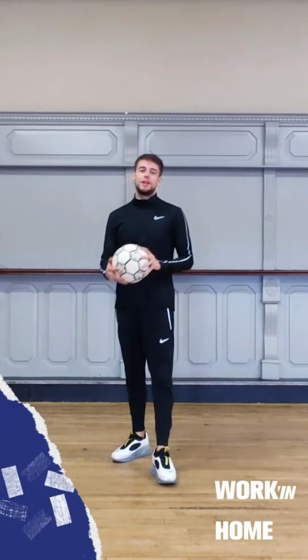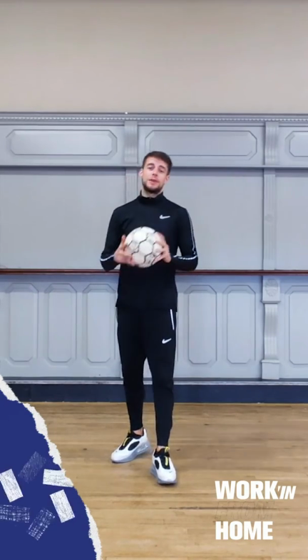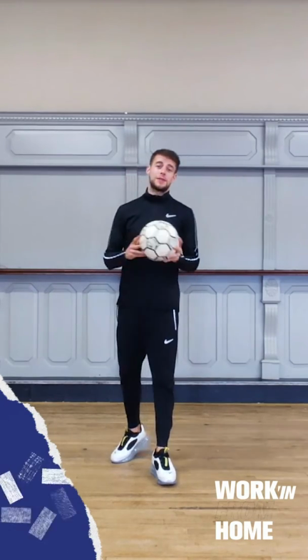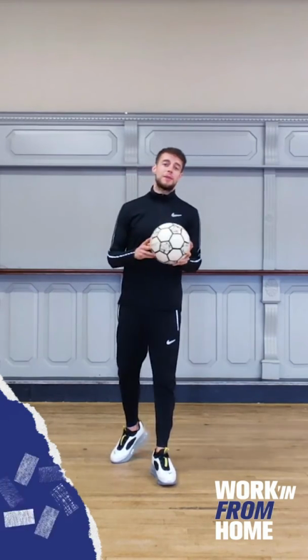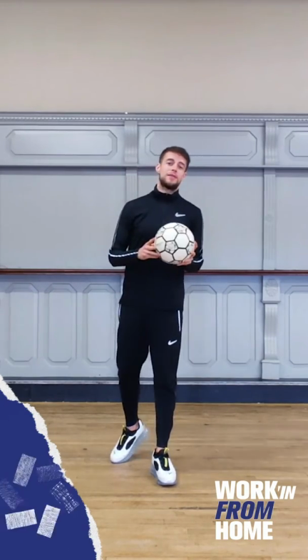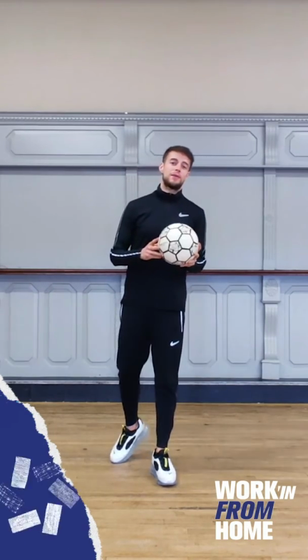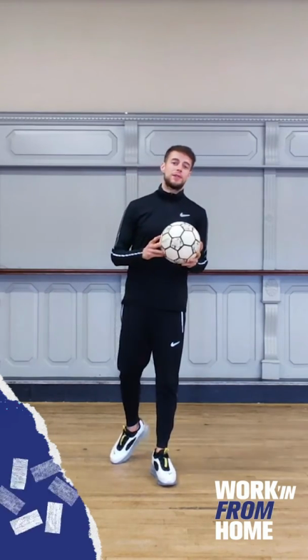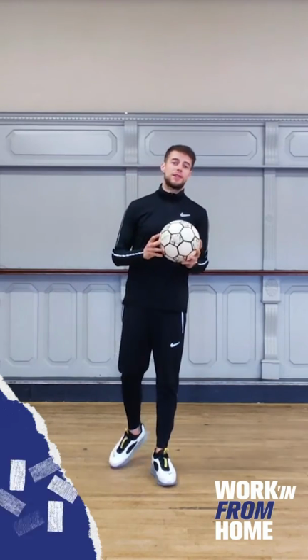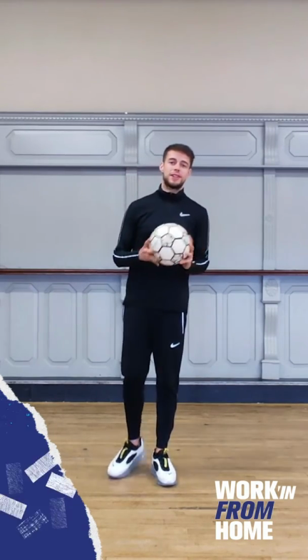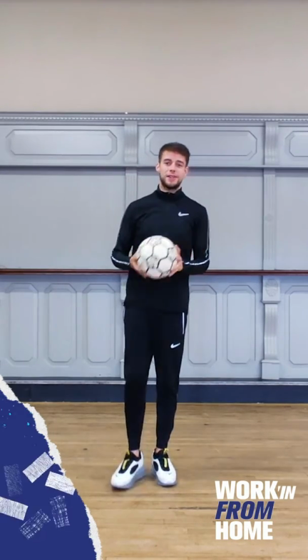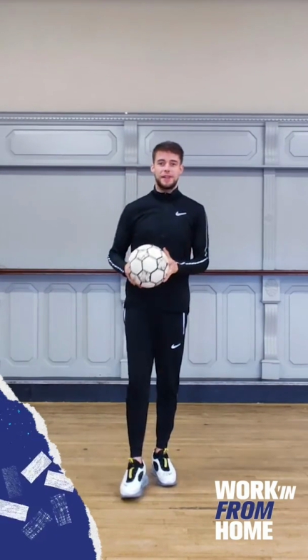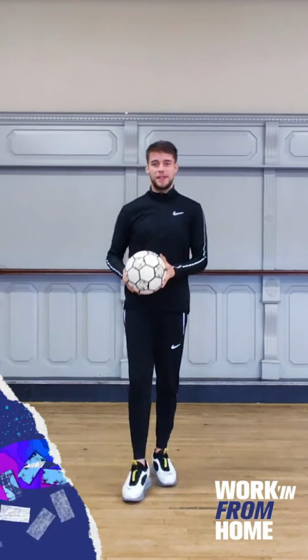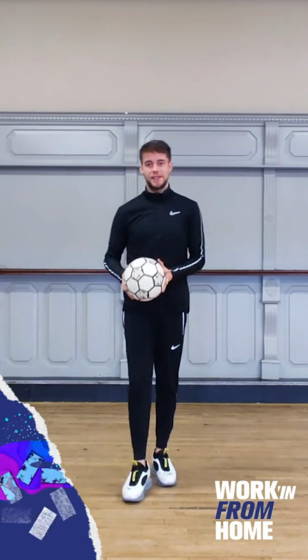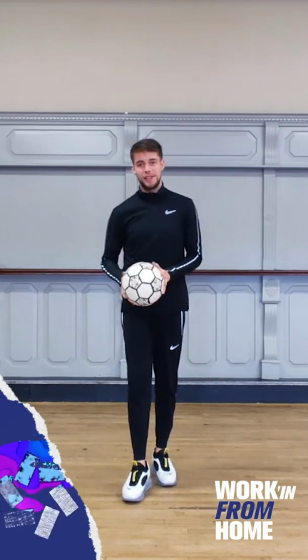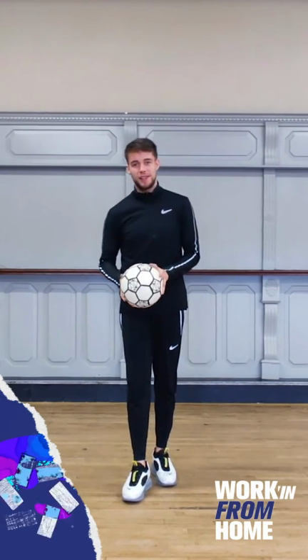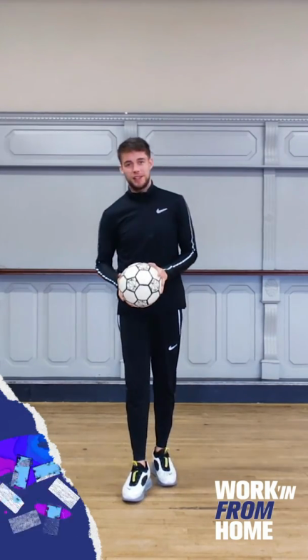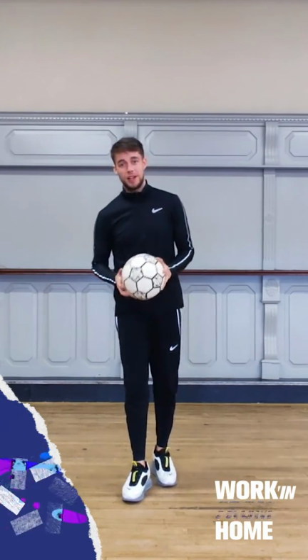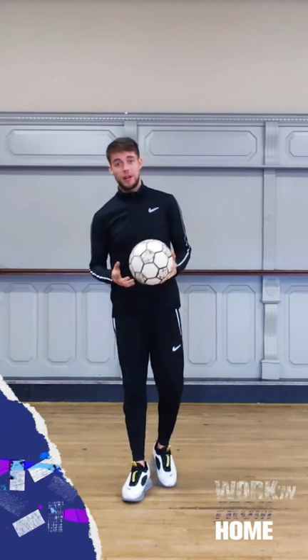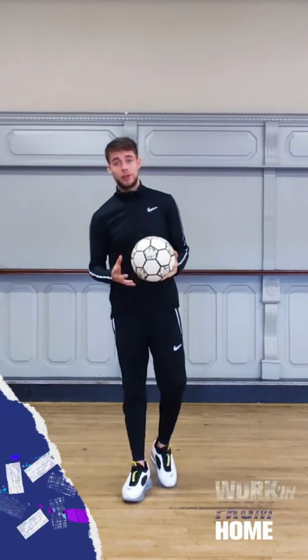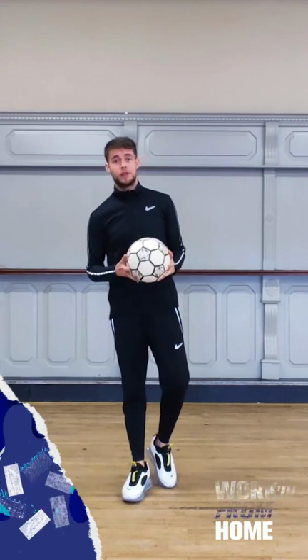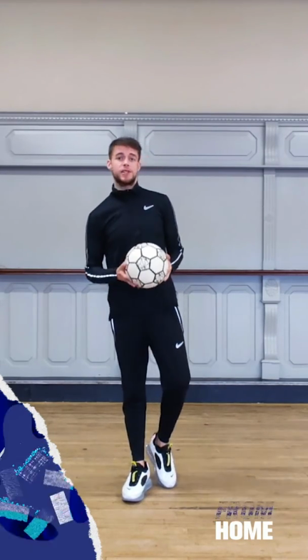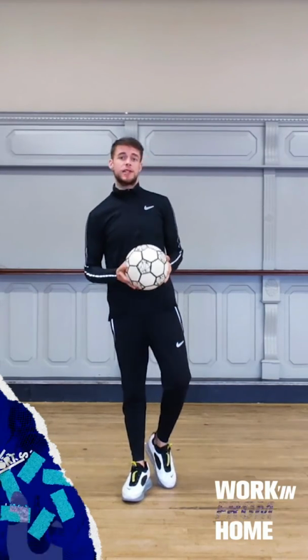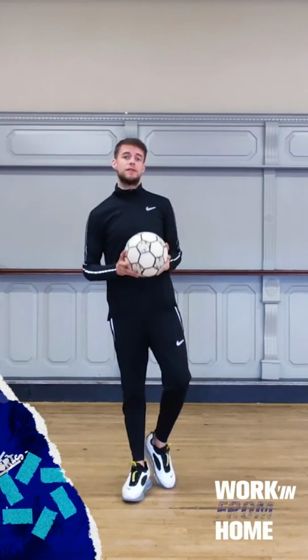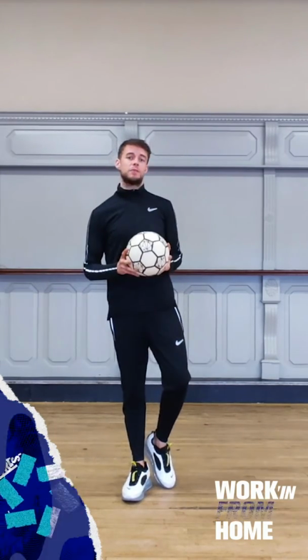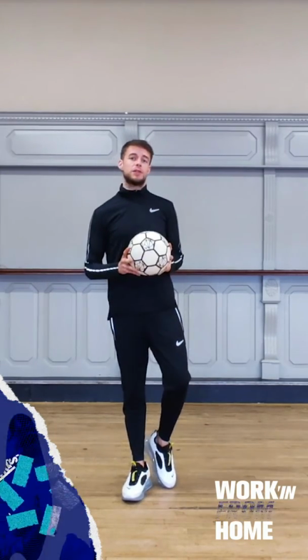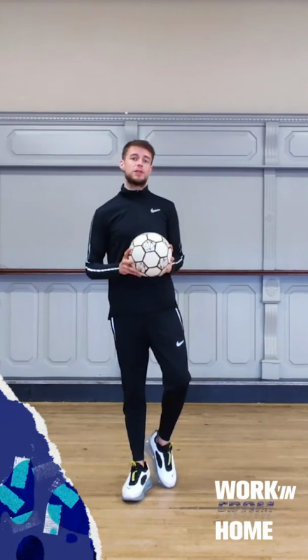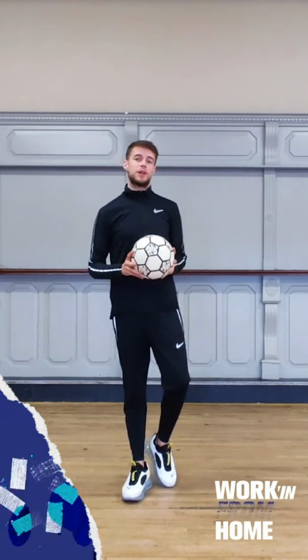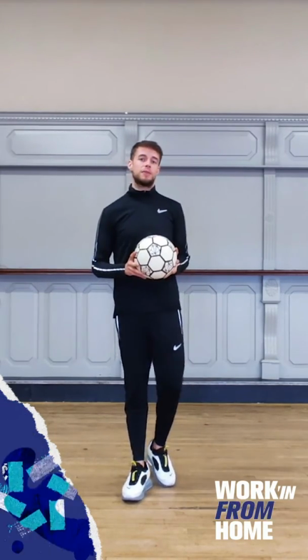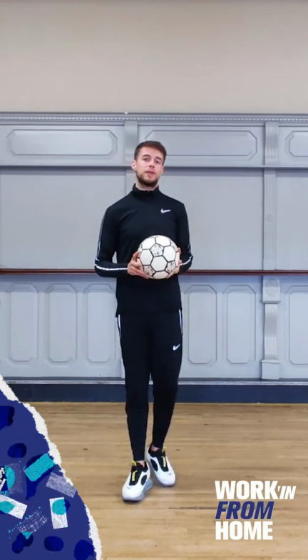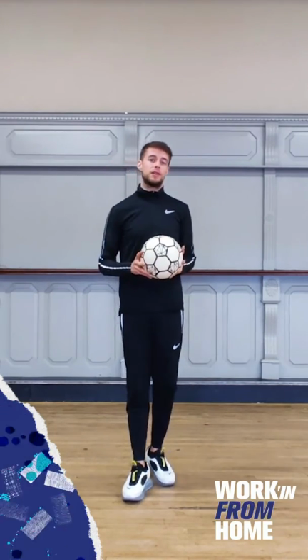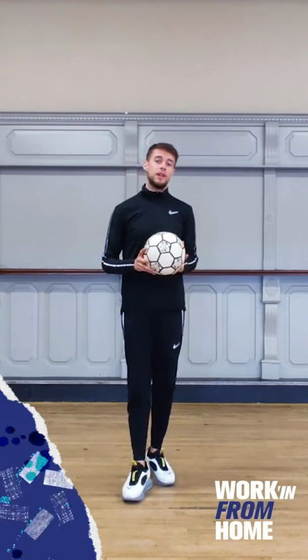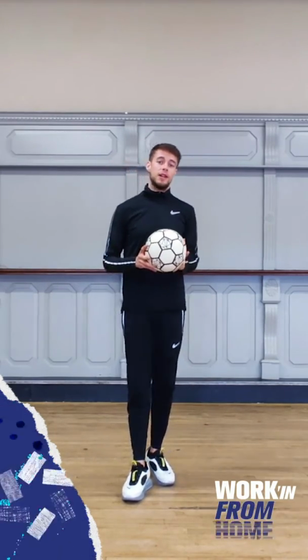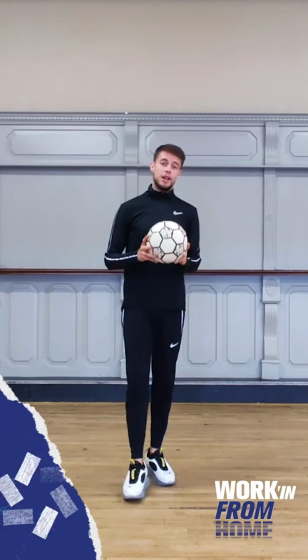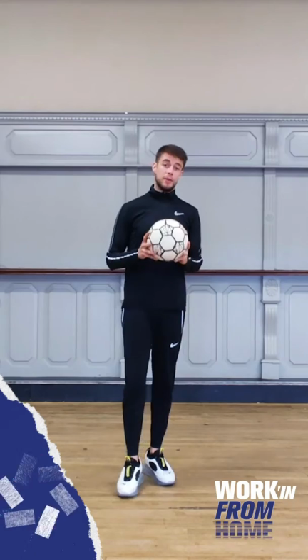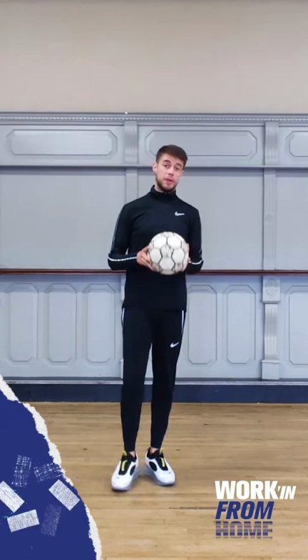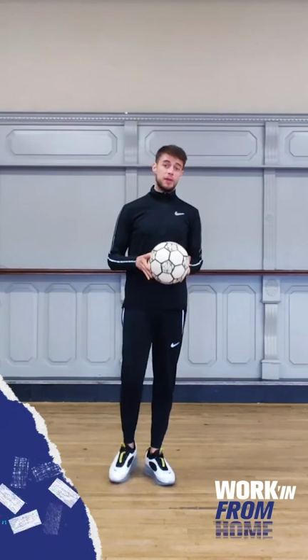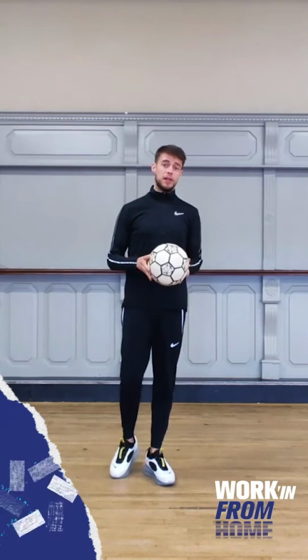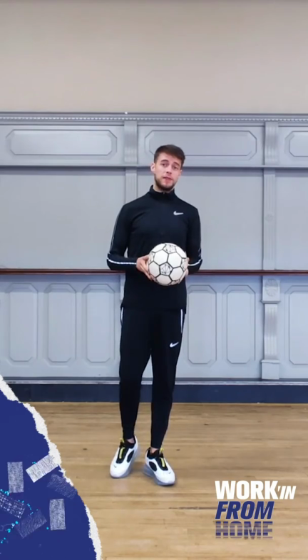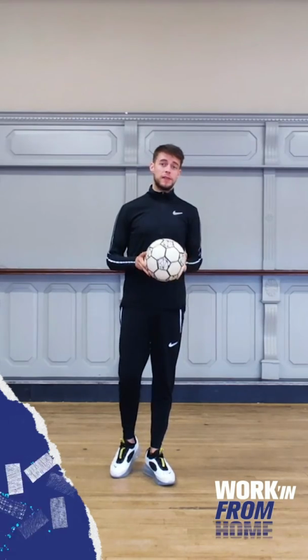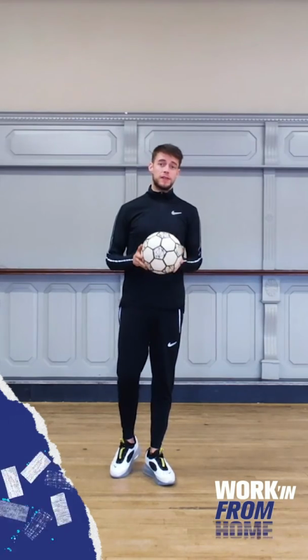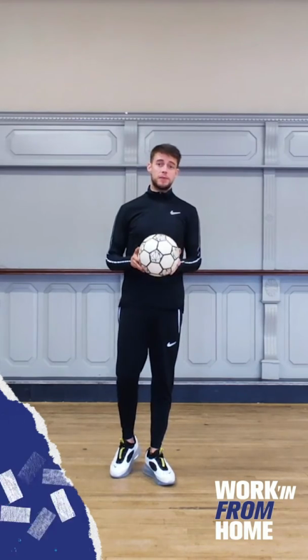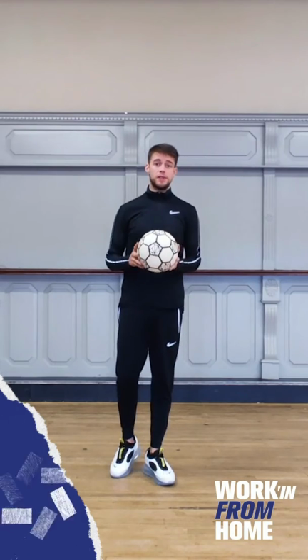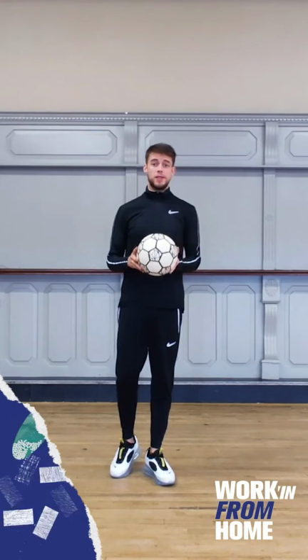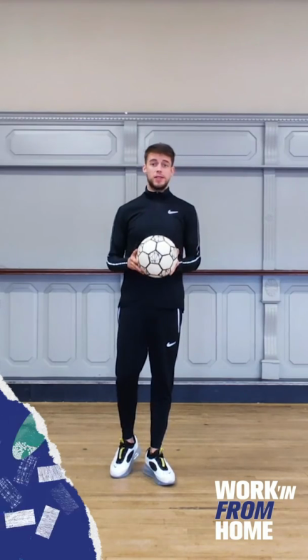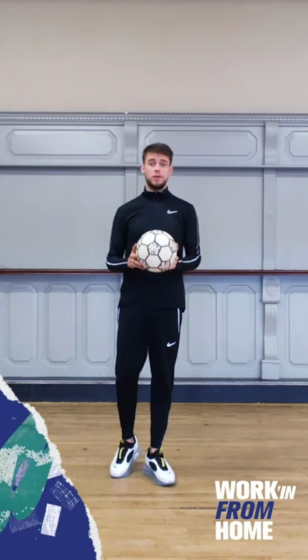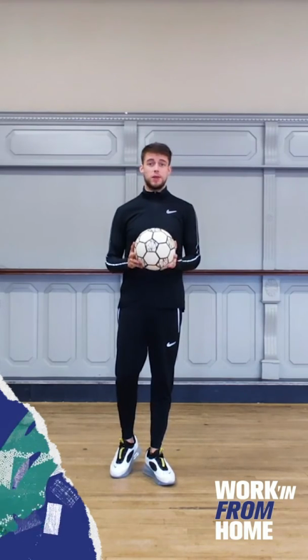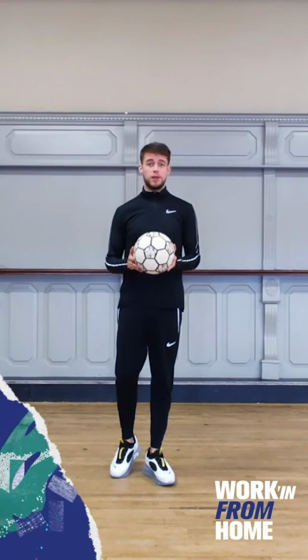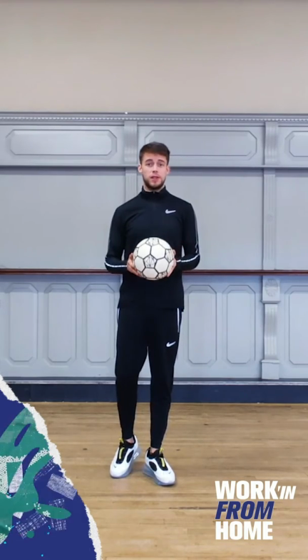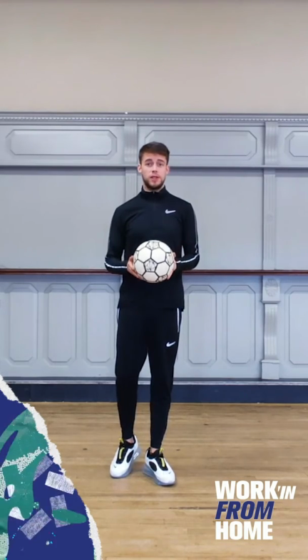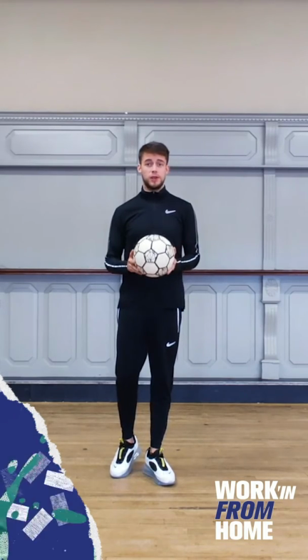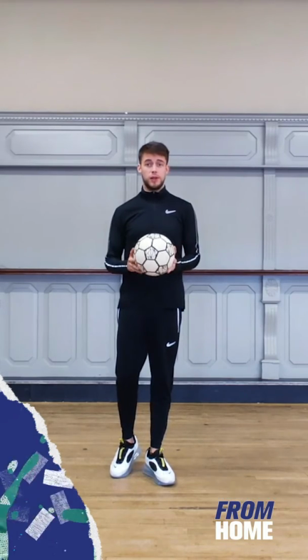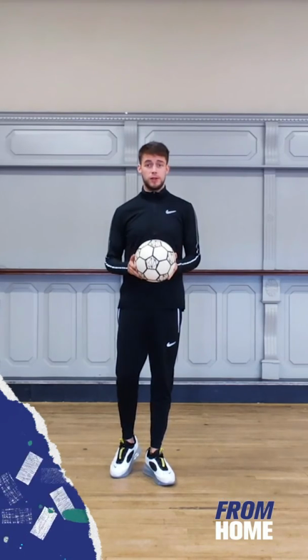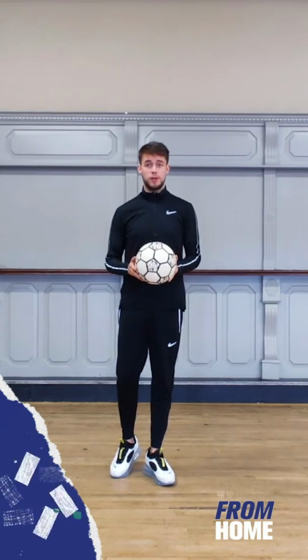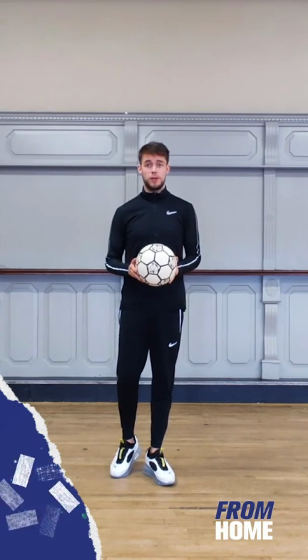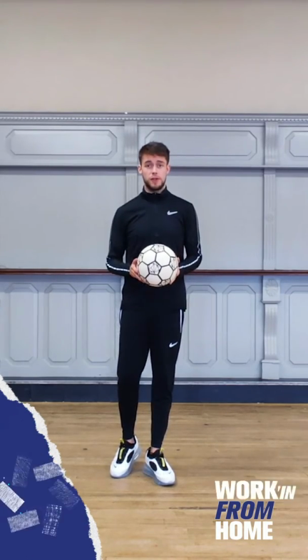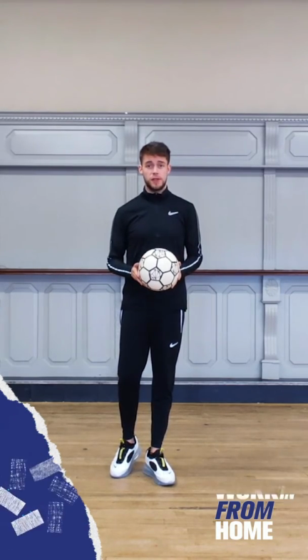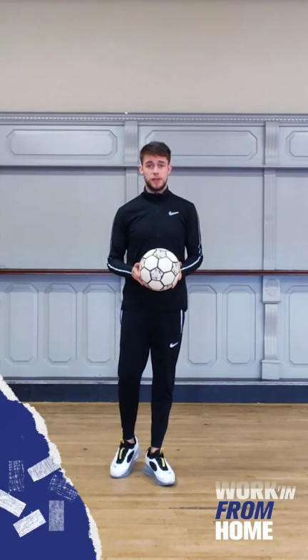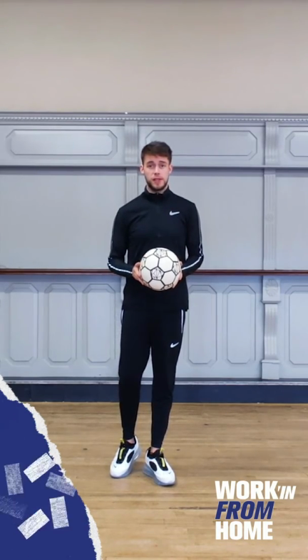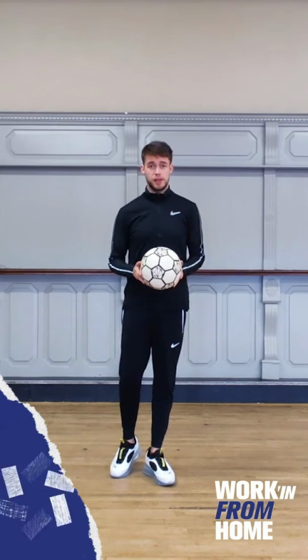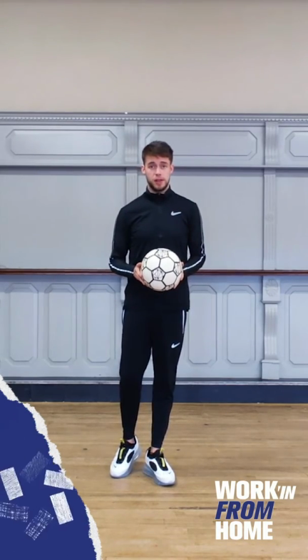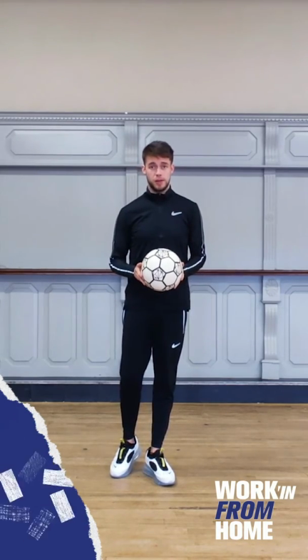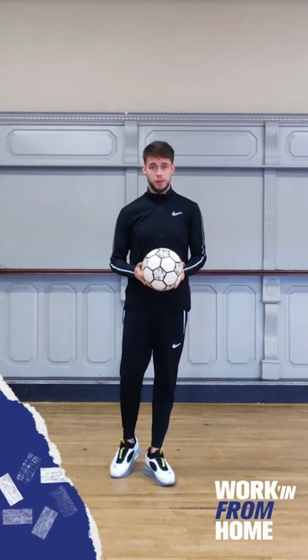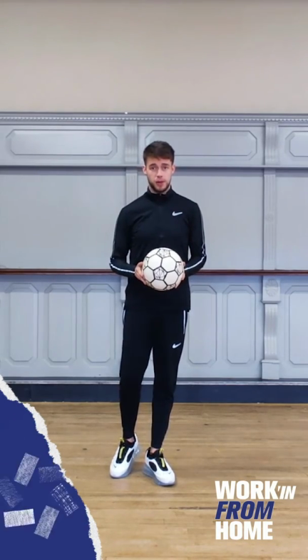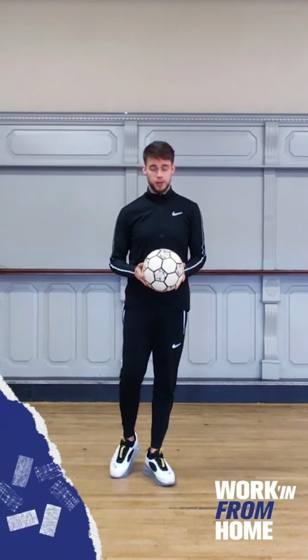What's up everyone? Conor Reynolds here, Irish freestyle football champion. I'm here with Lifestyle Sports and today we're going to teach you how to do the 360 around the world.